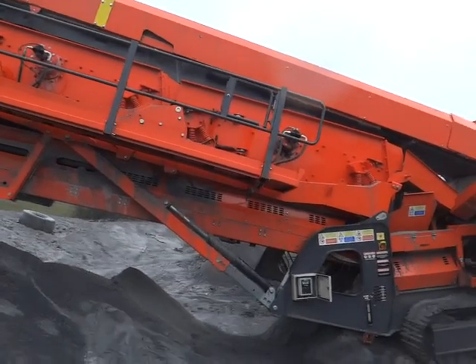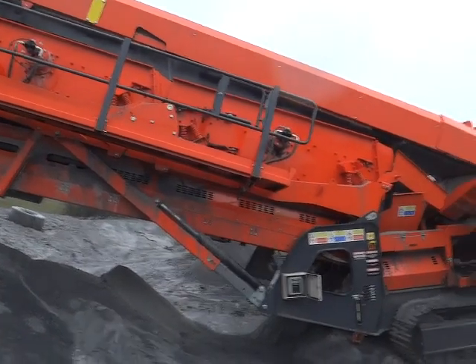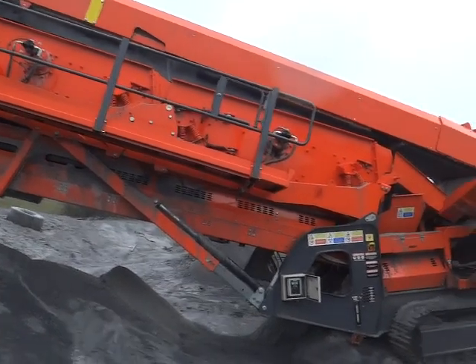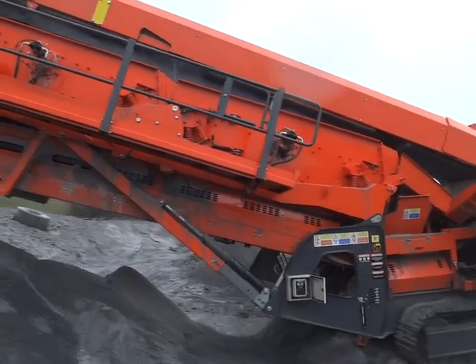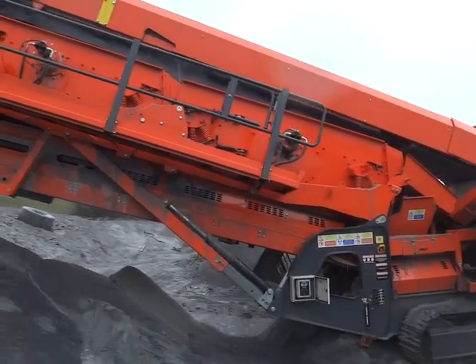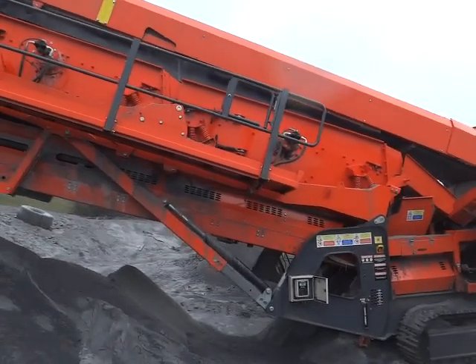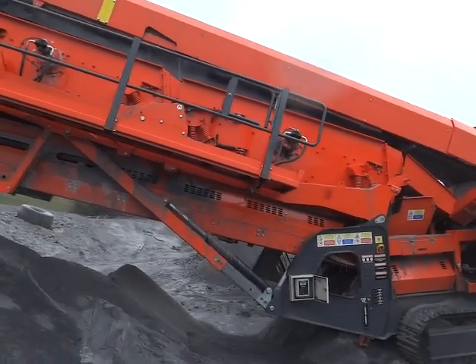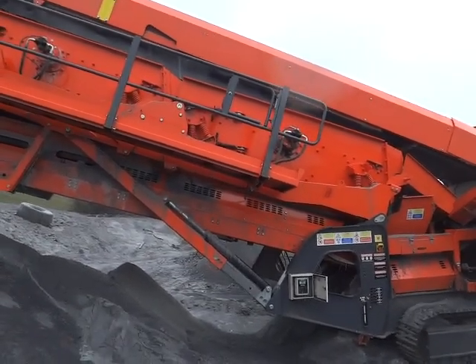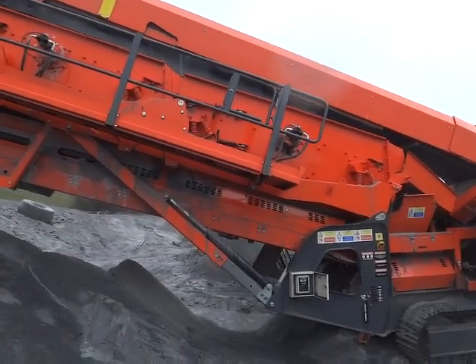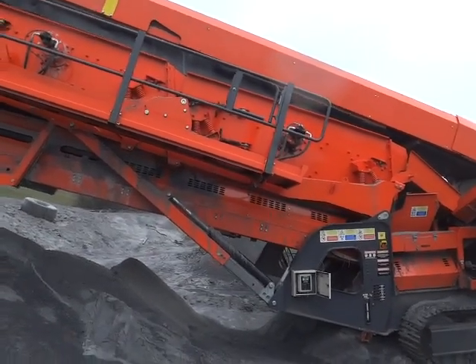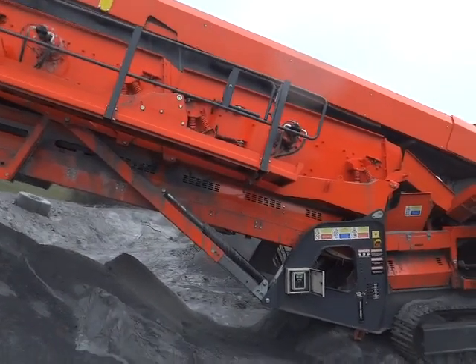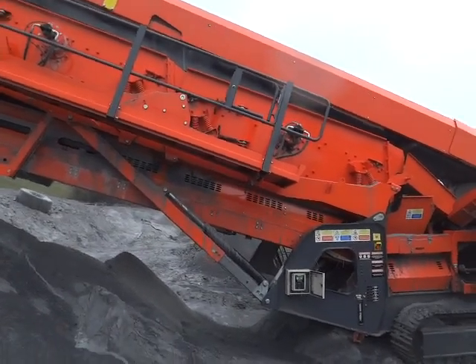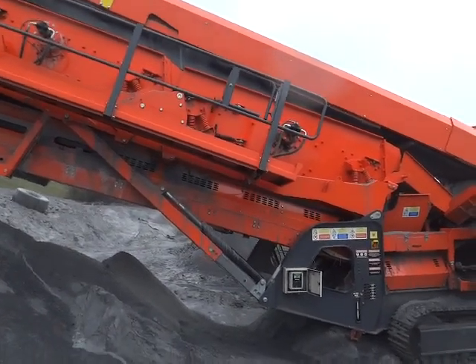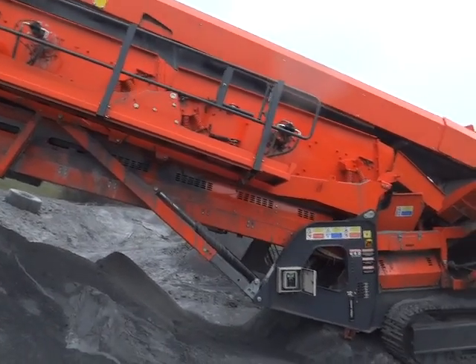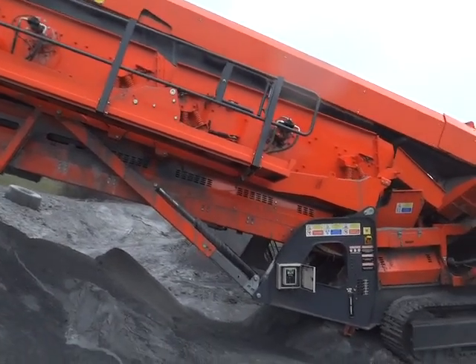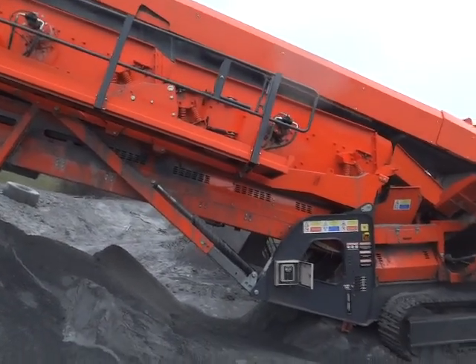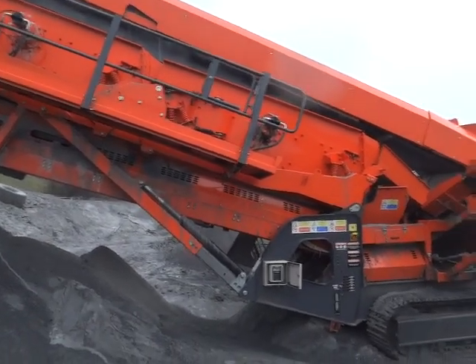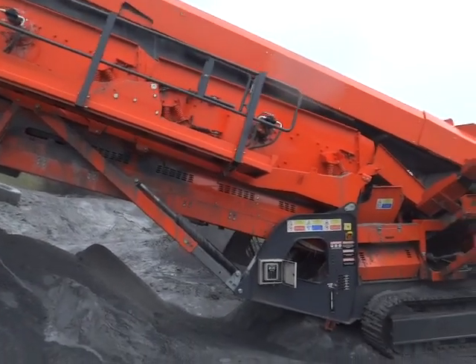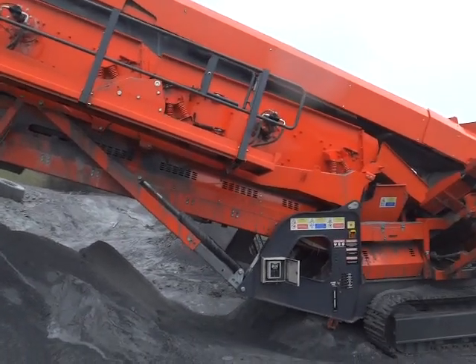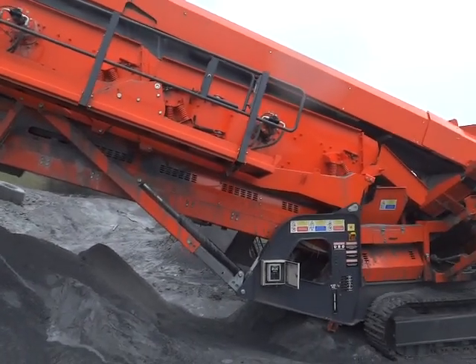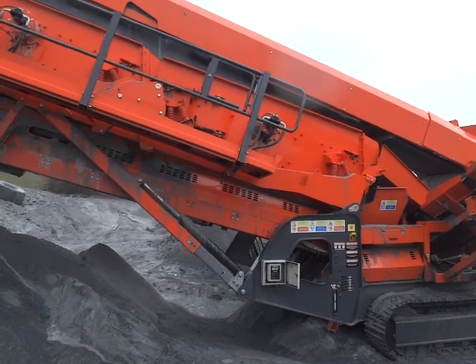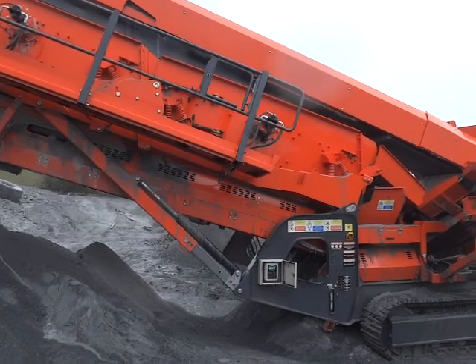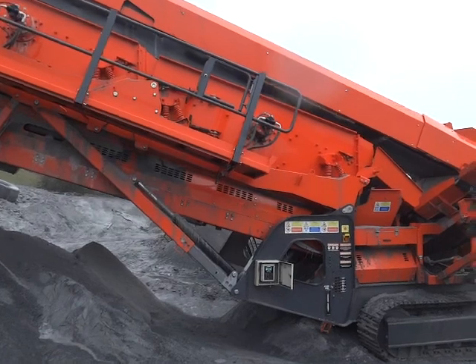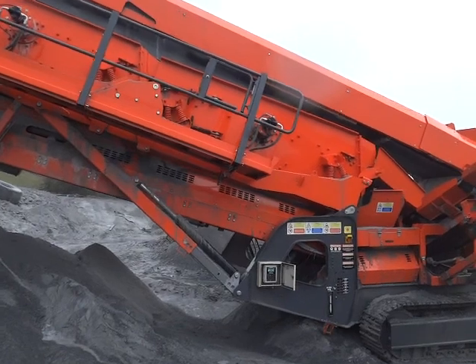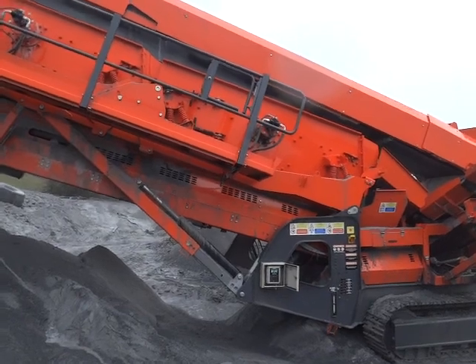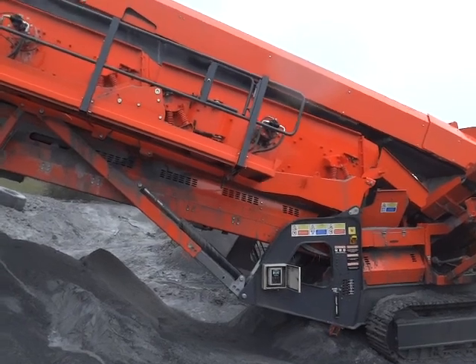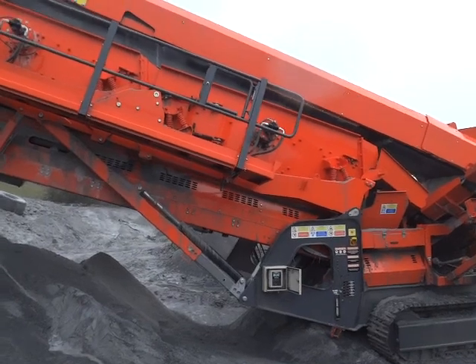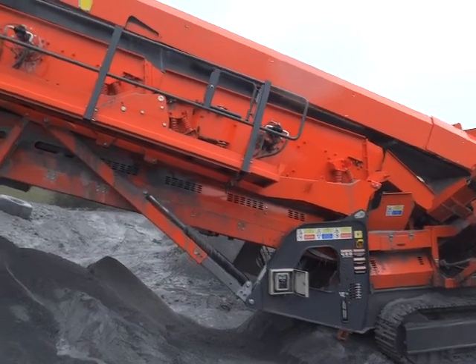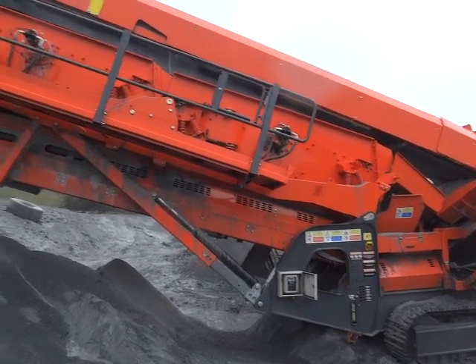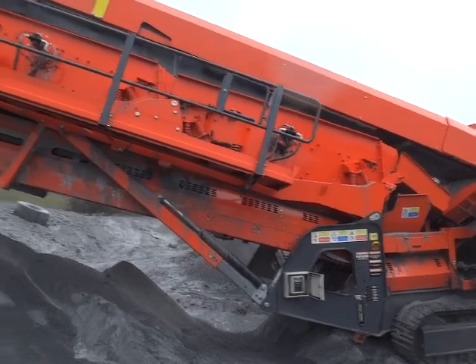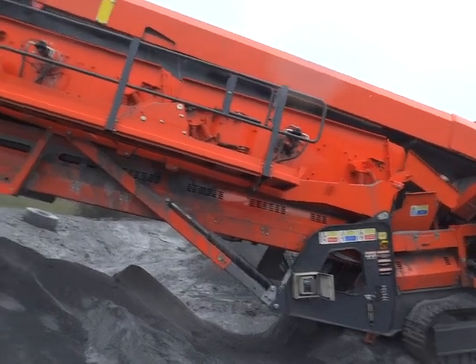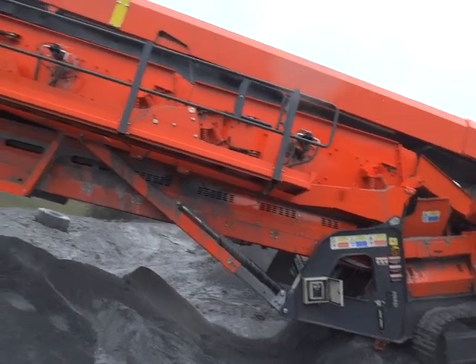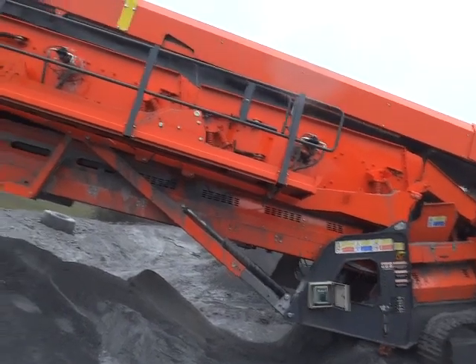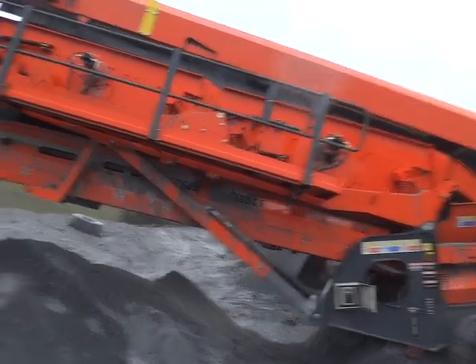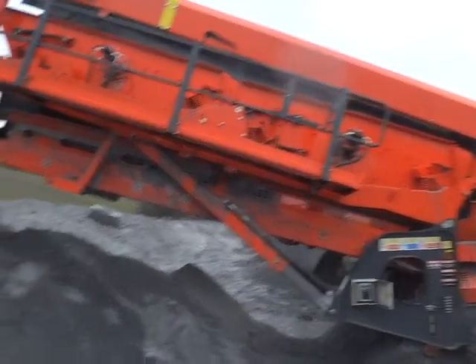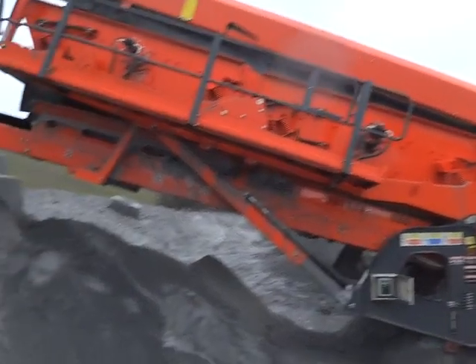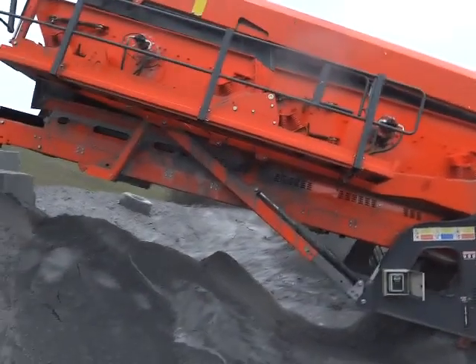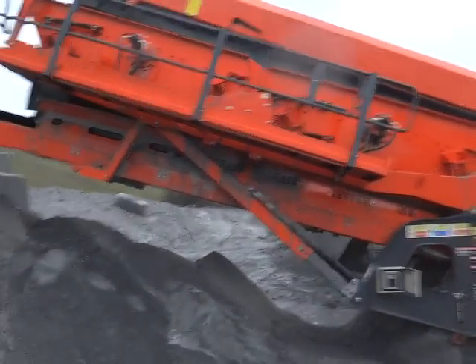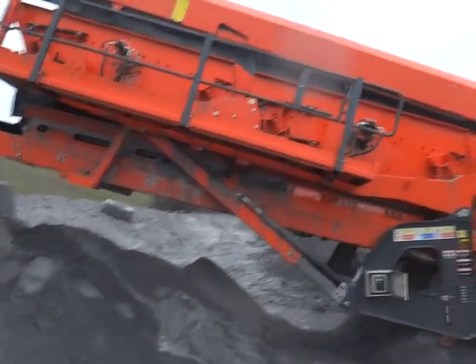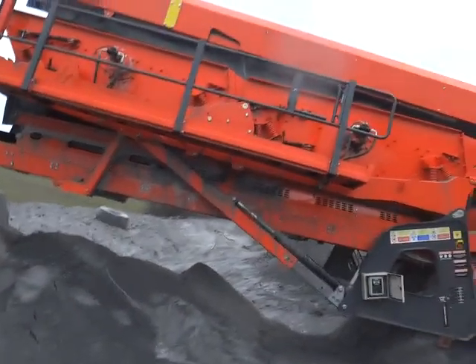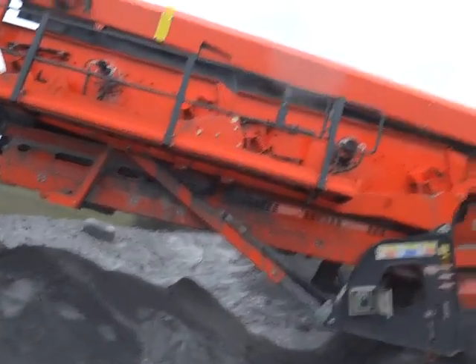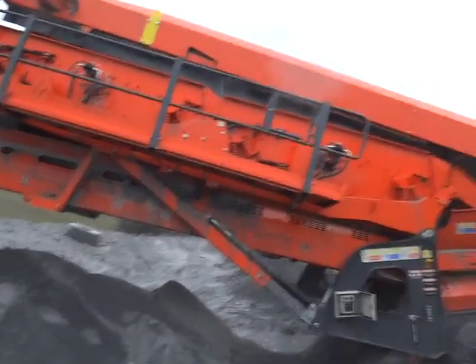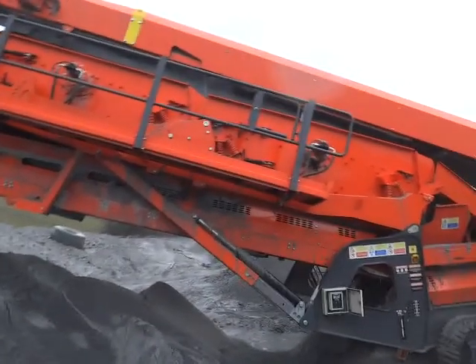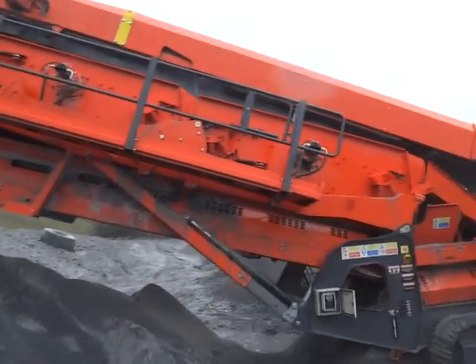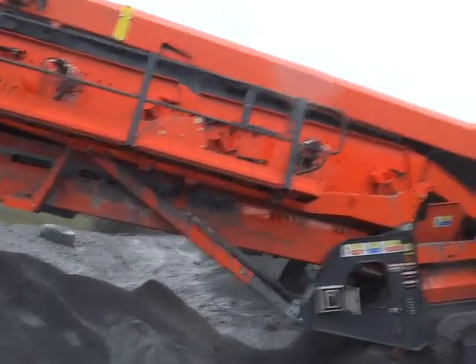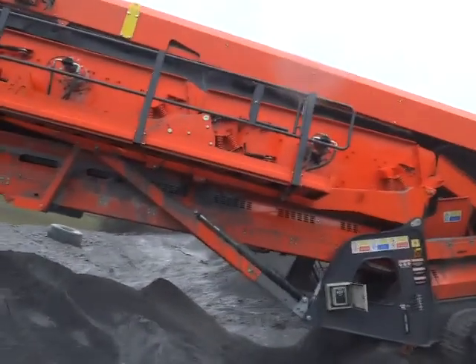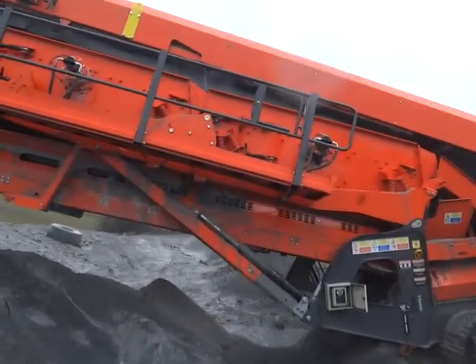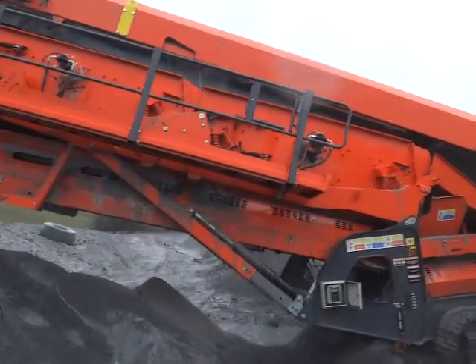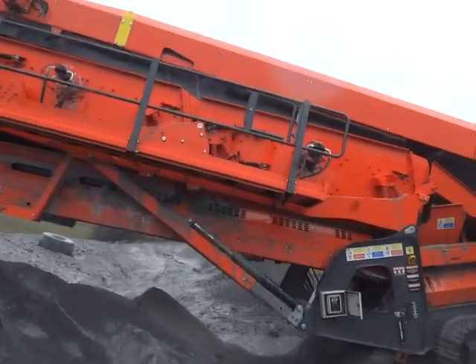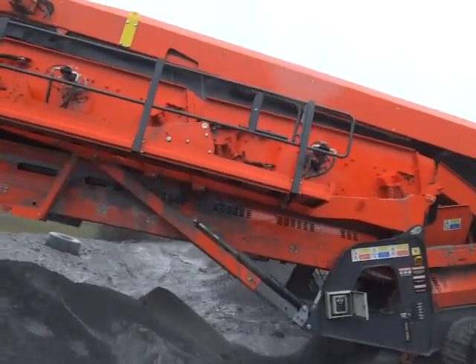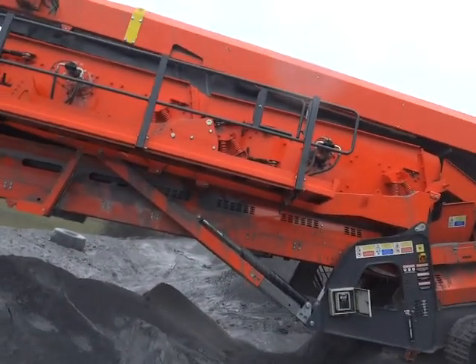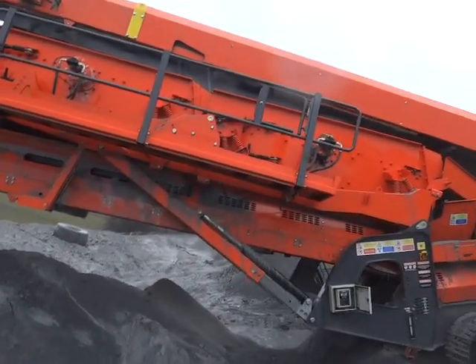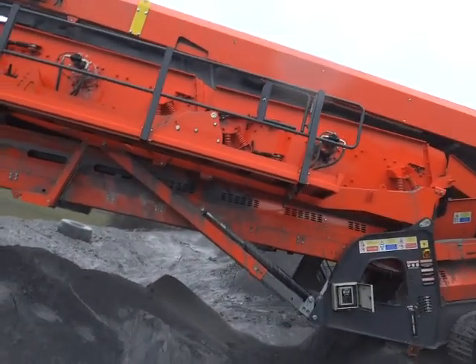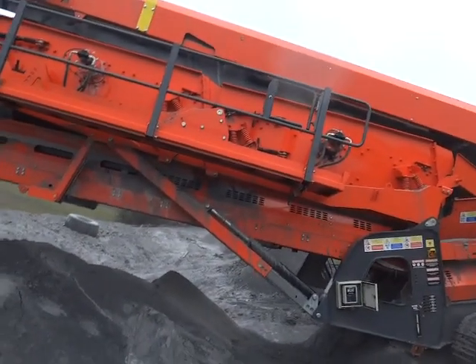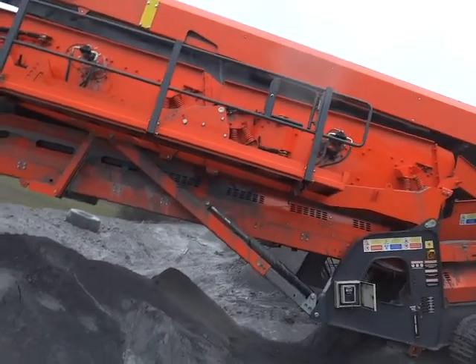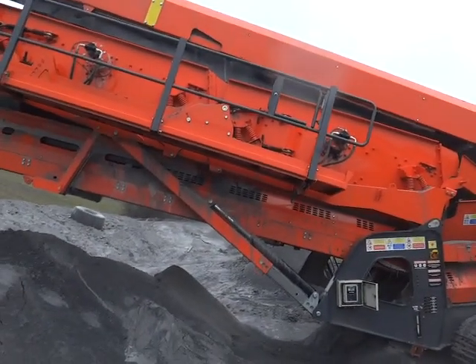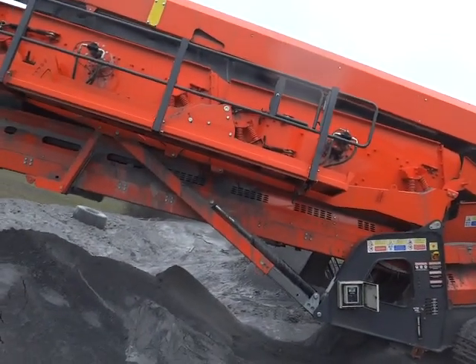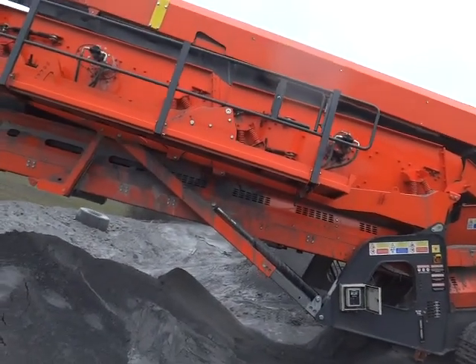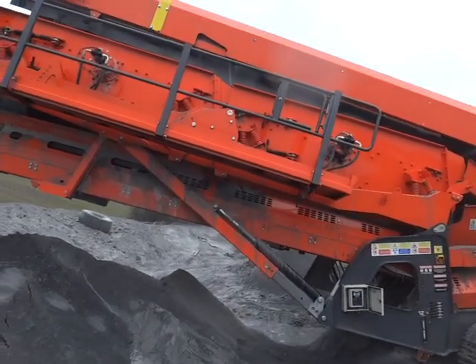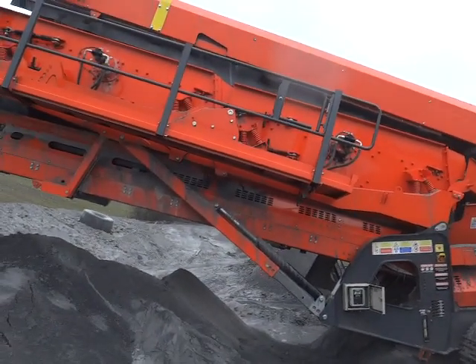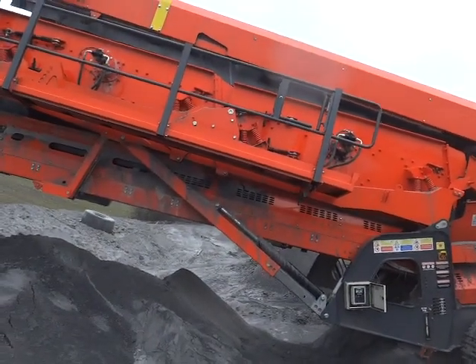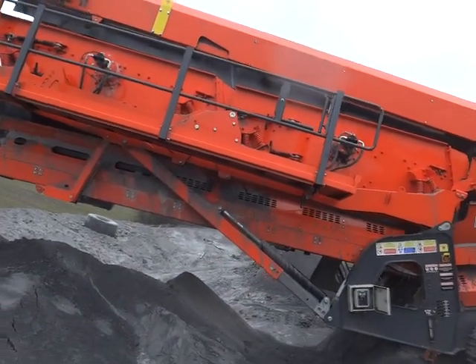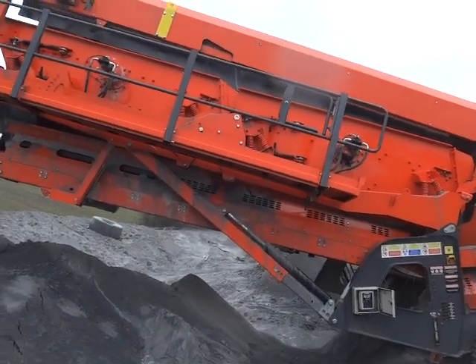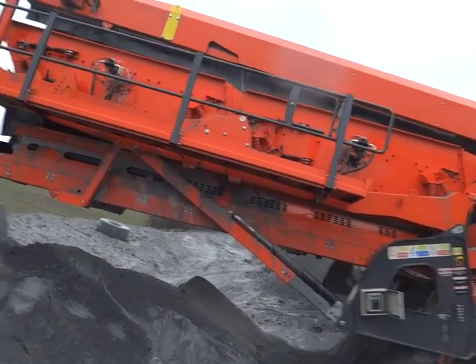Approximately 60 ton an hour, but she is capable of handling surges on this product at about 80 ton an hour.